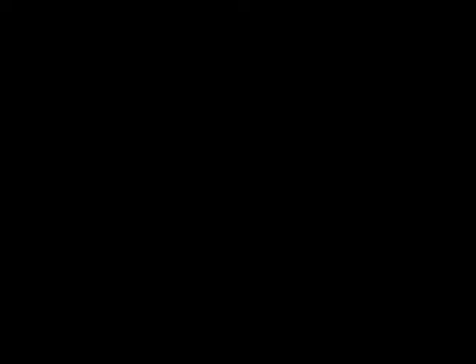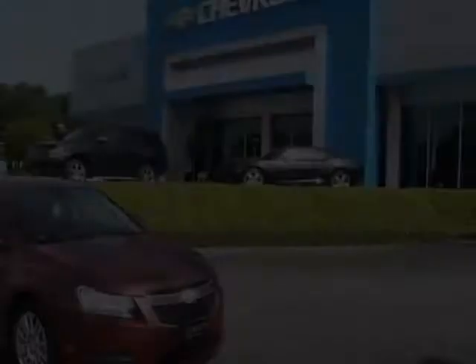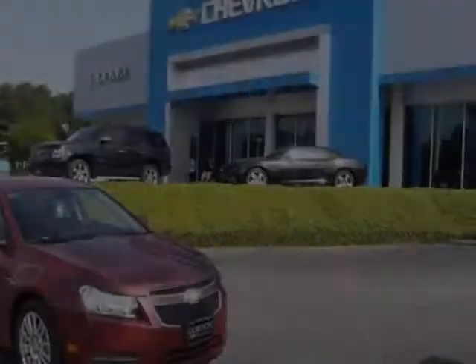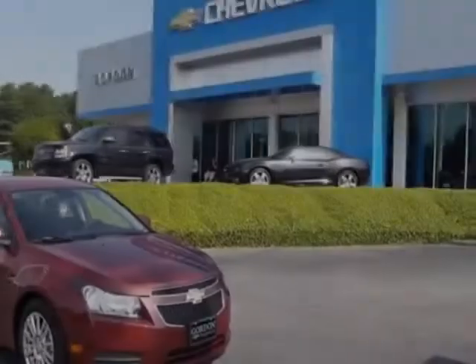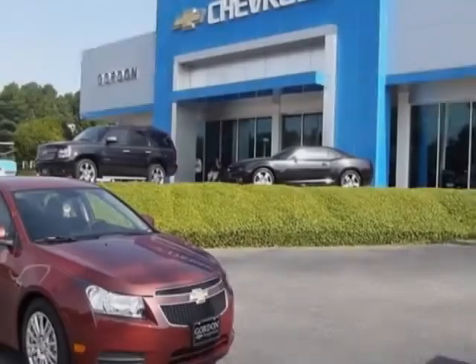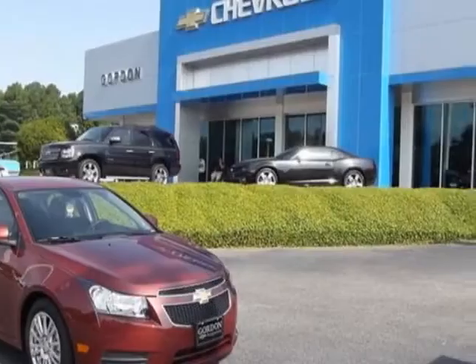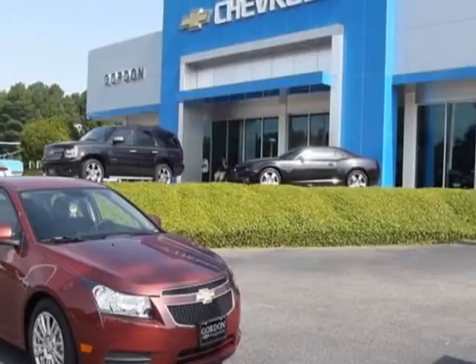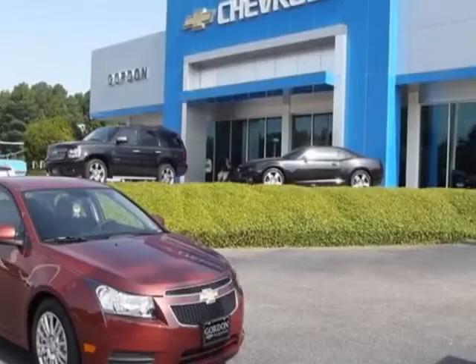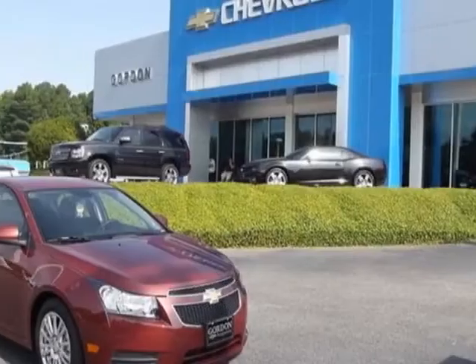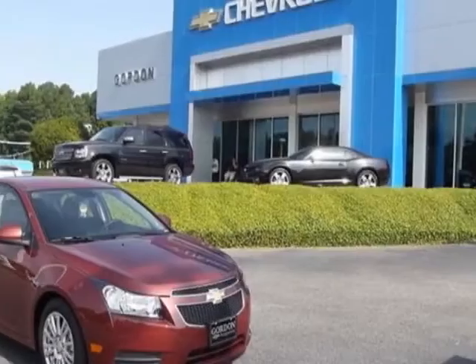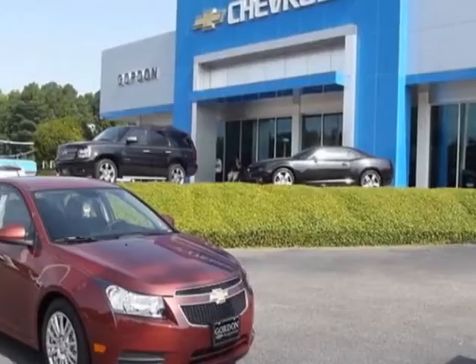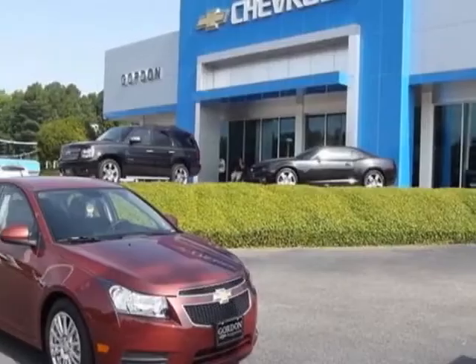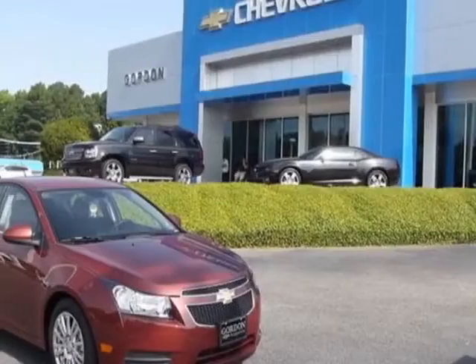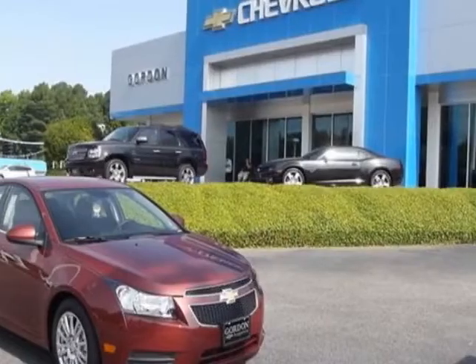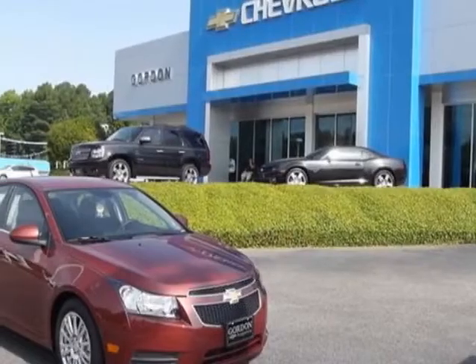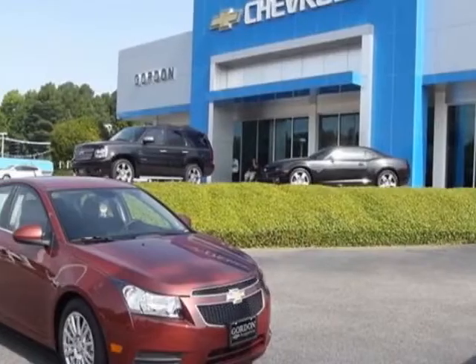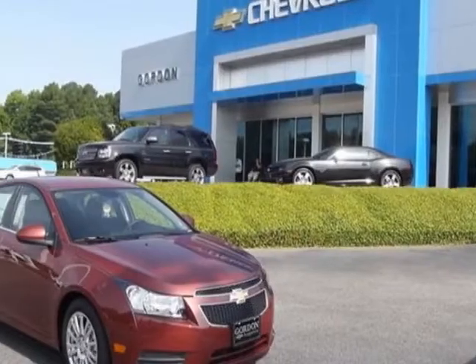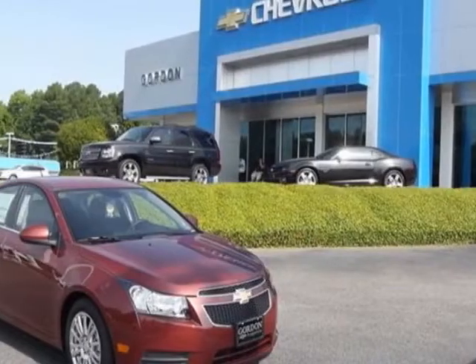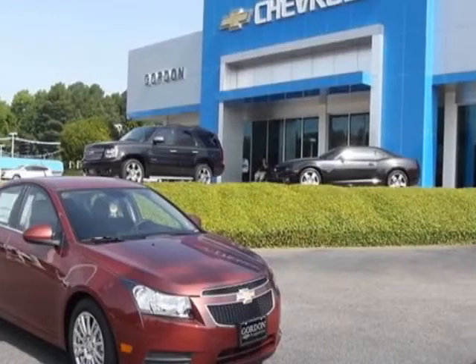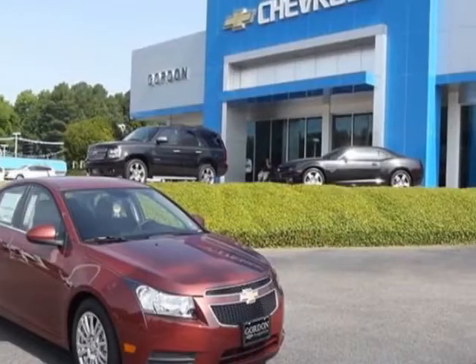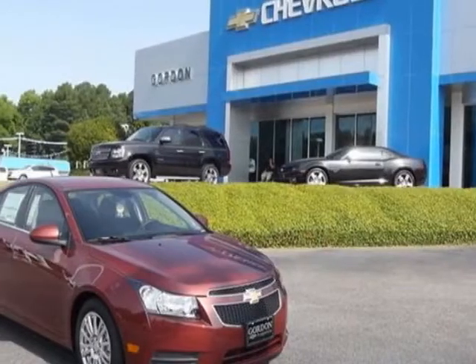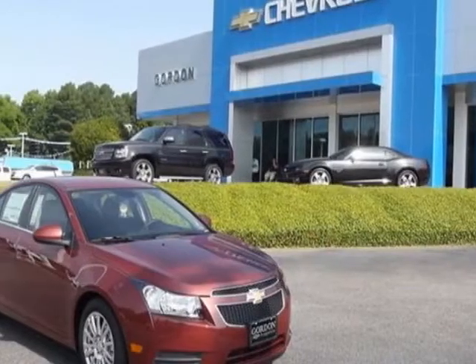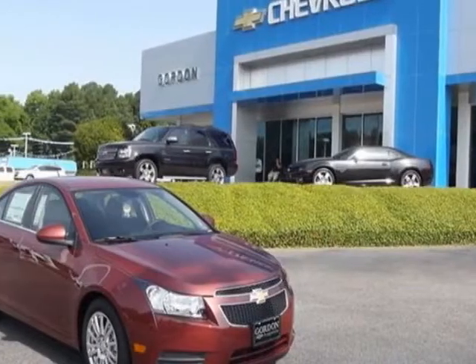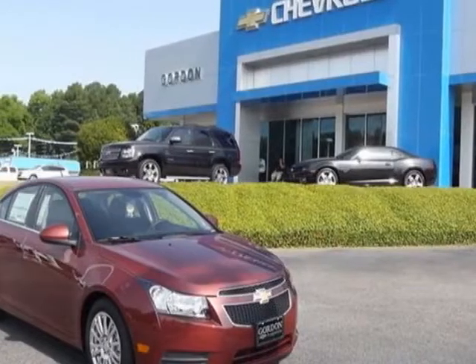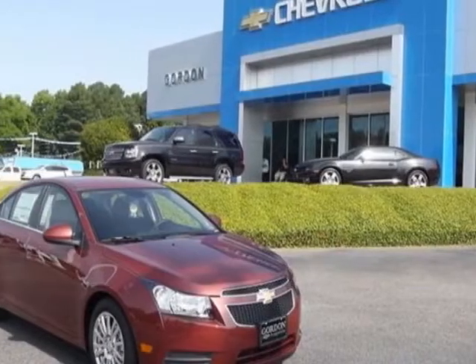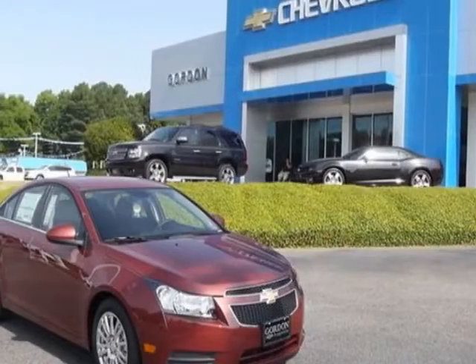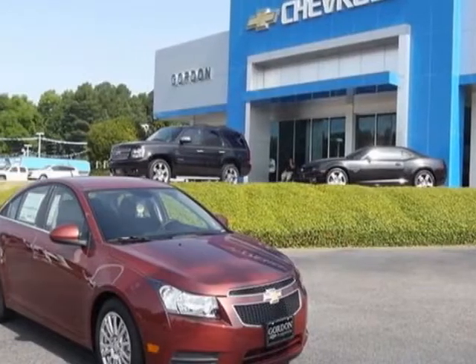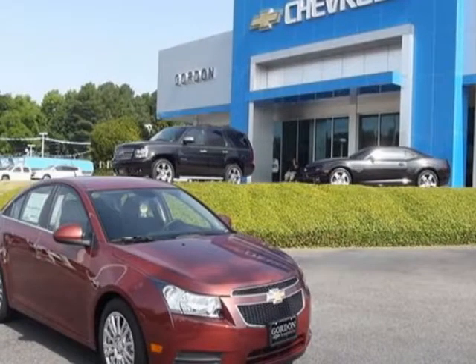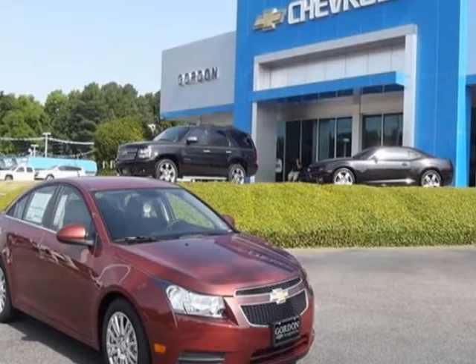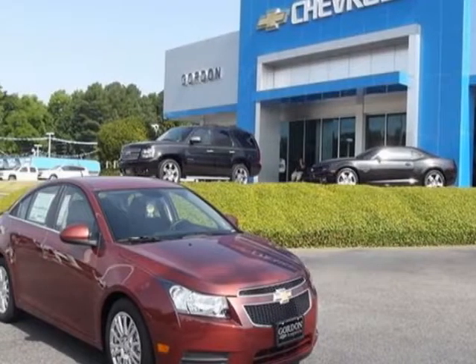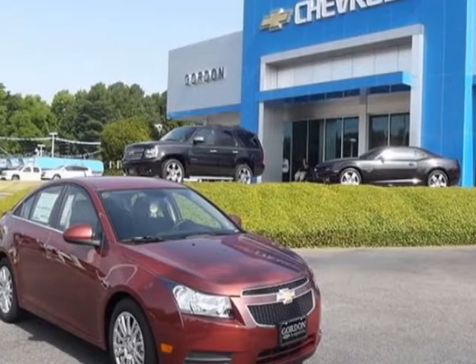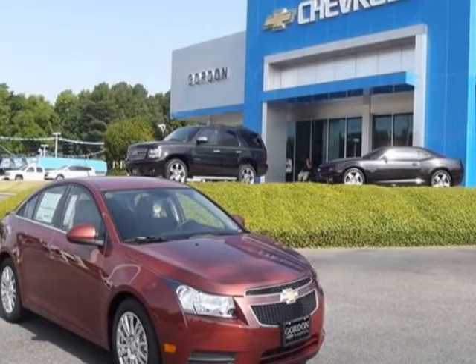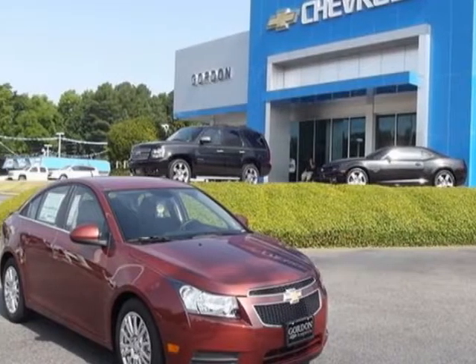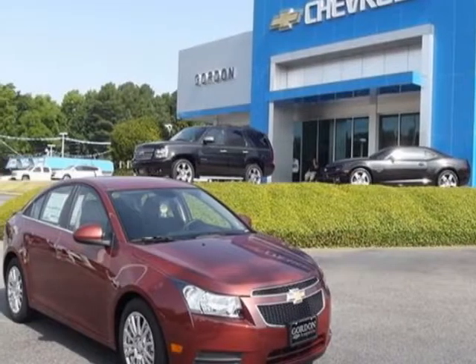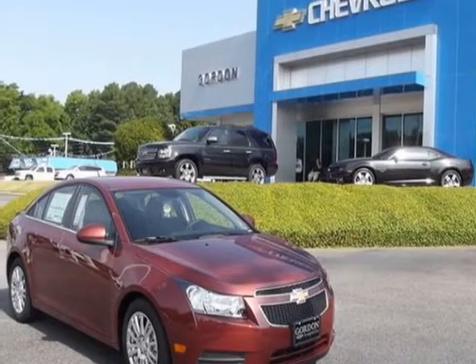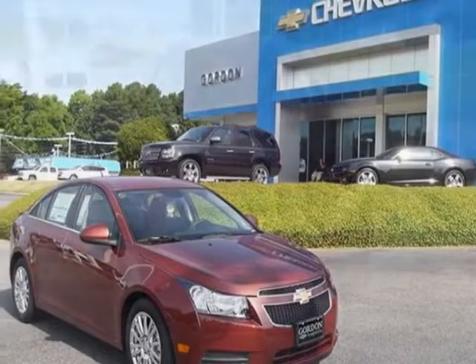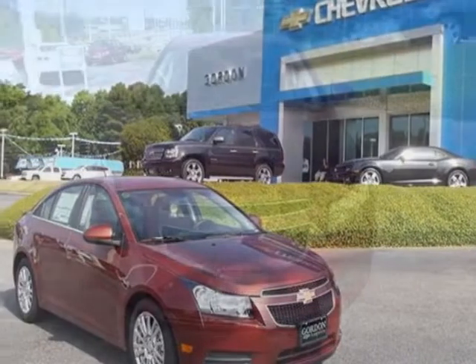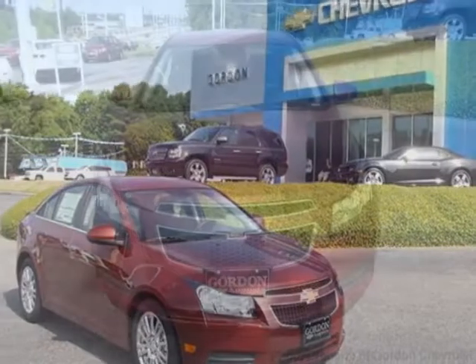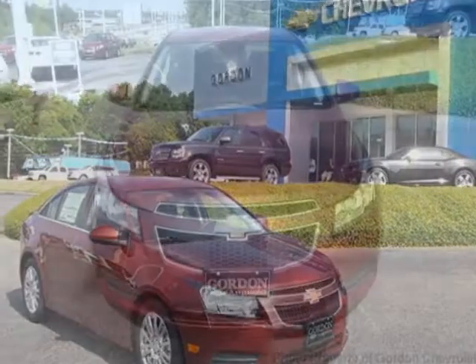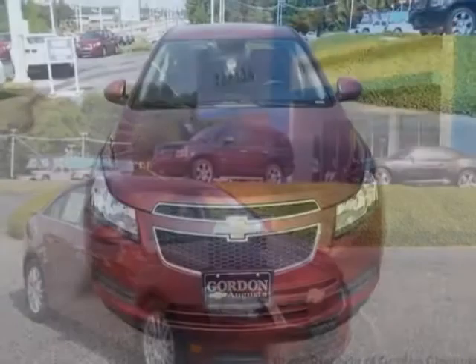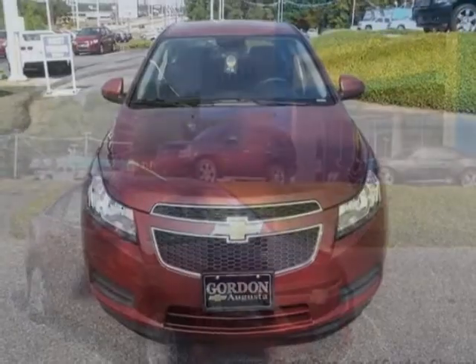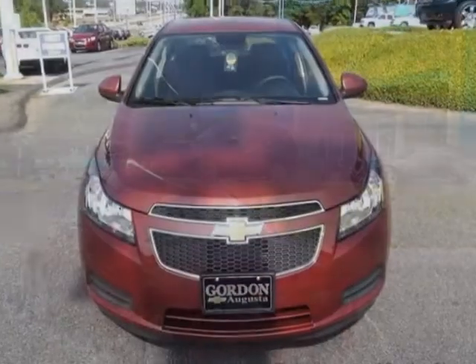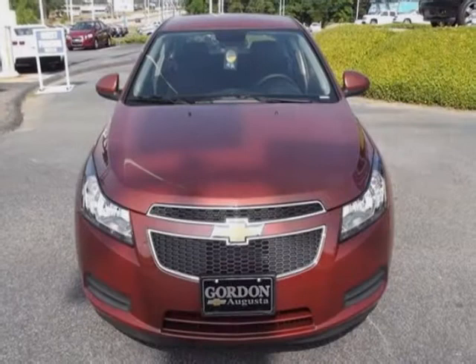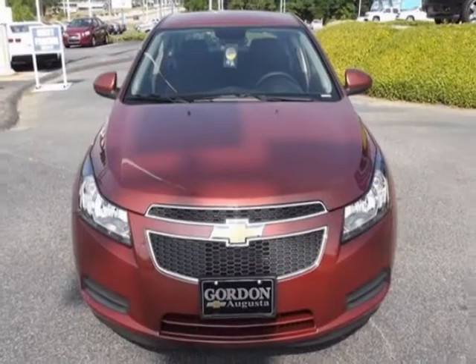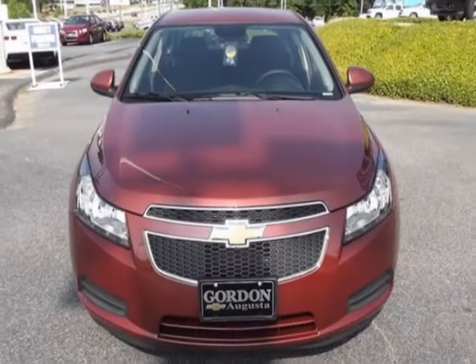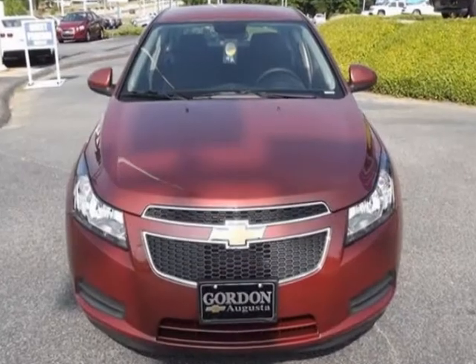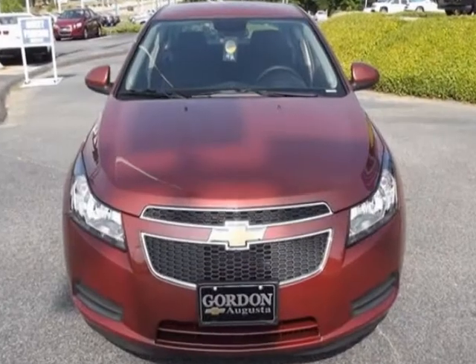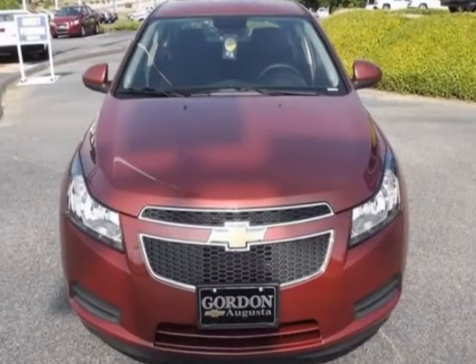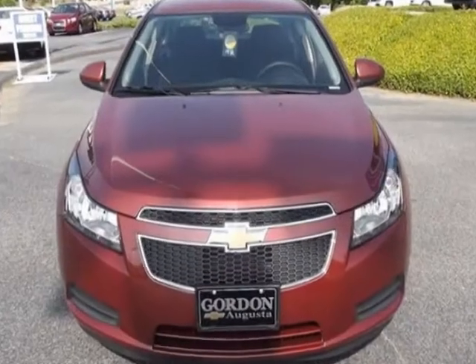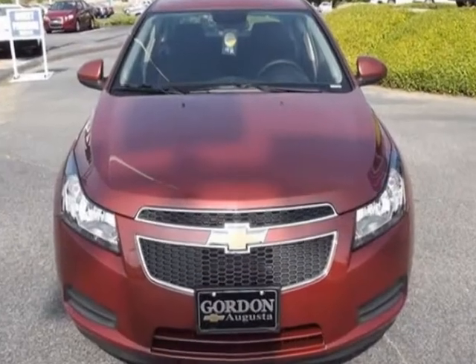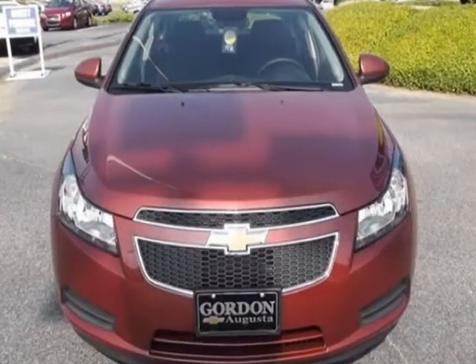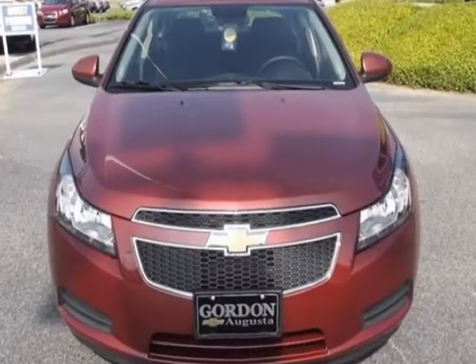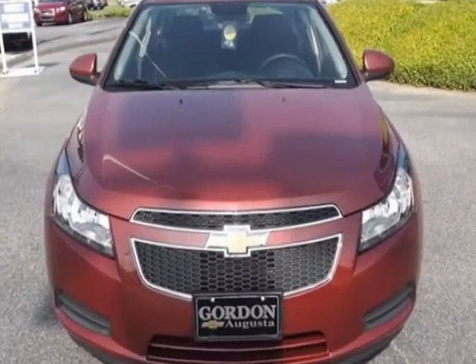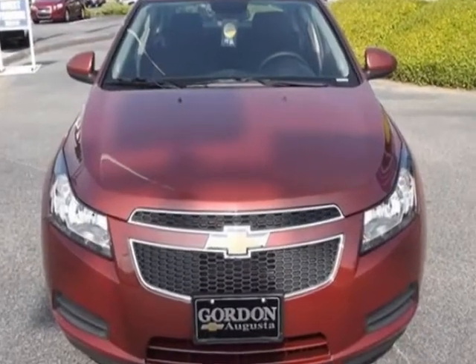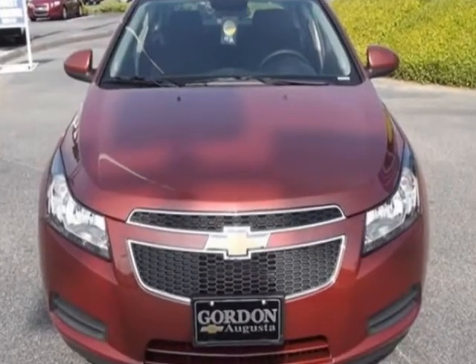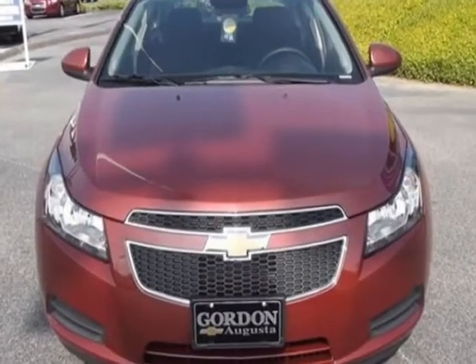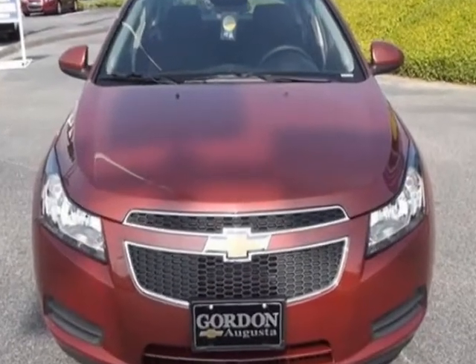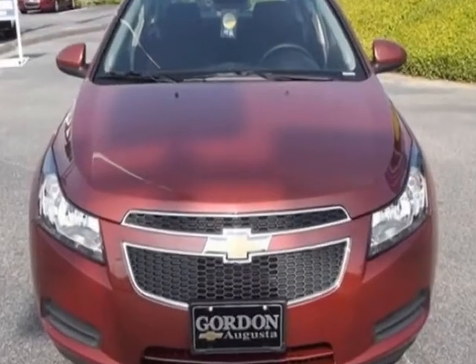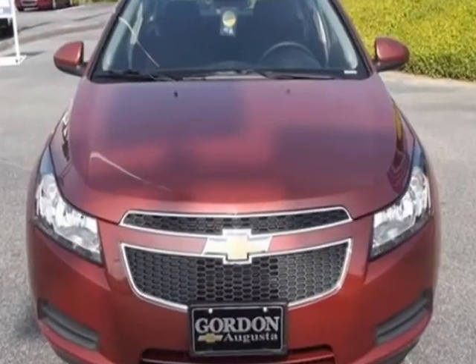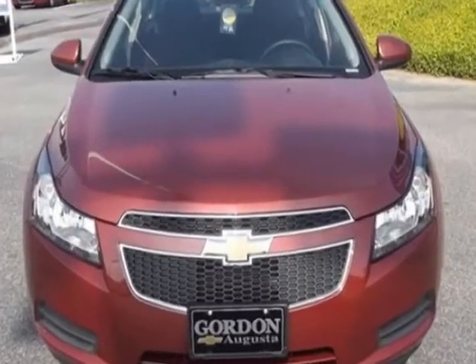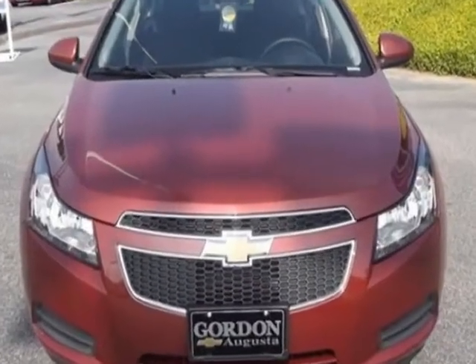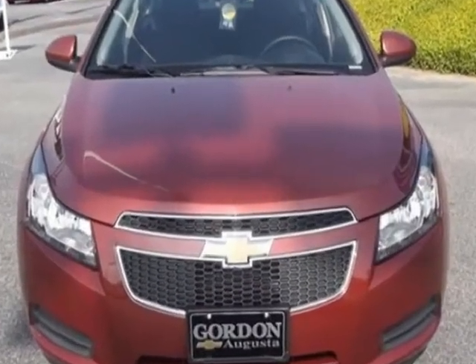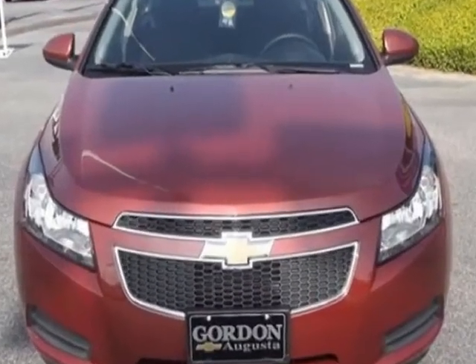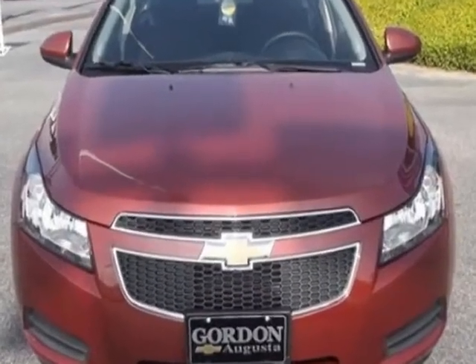Come take a look at this new 2012 Chevrolet Cruze. For your protection, this vehicle has a full factory warranty.